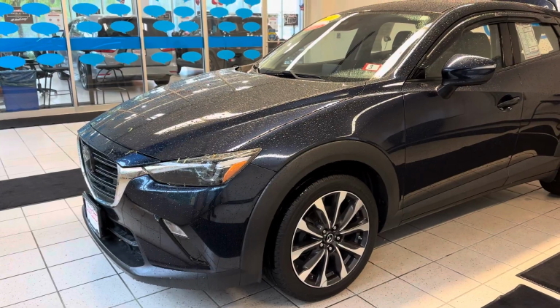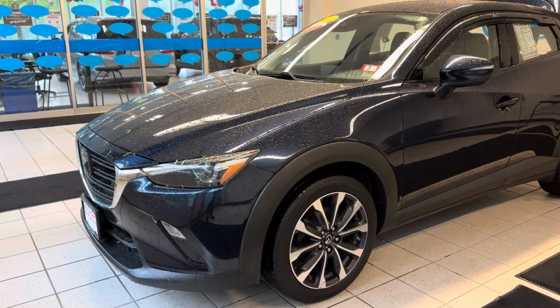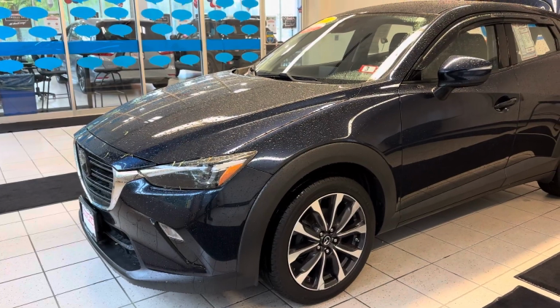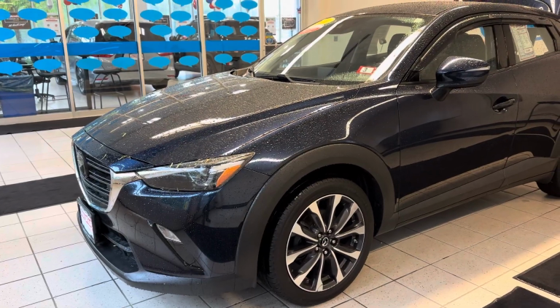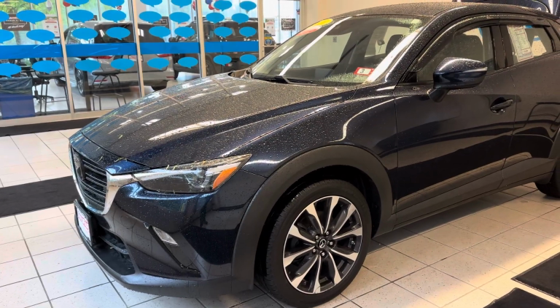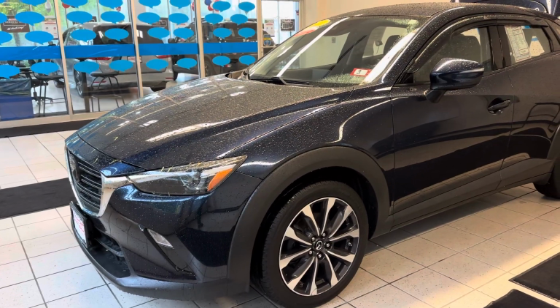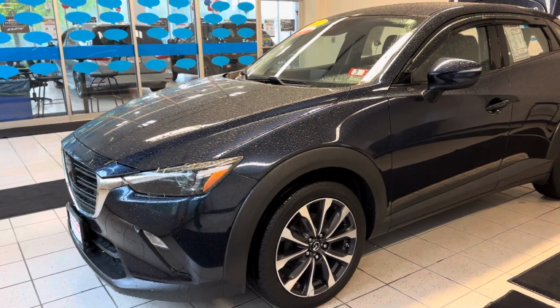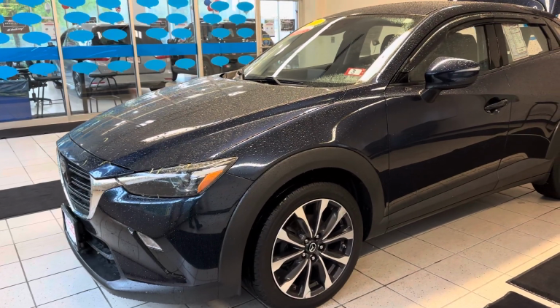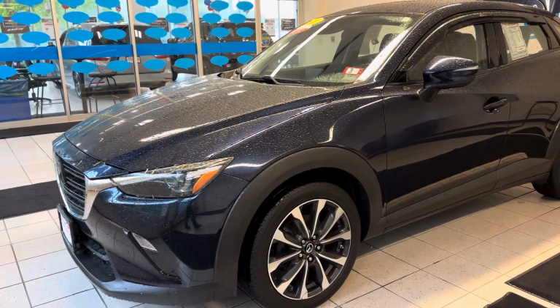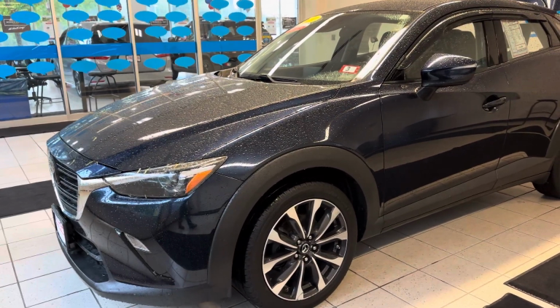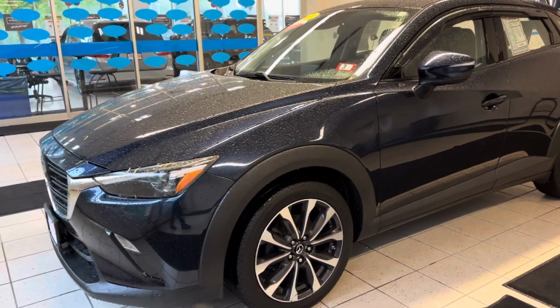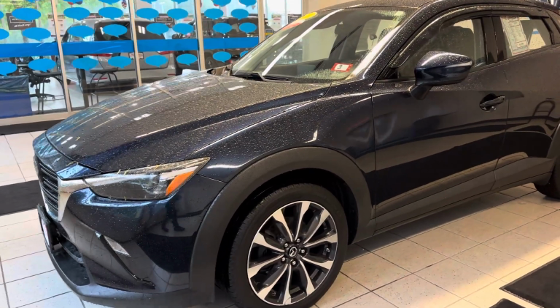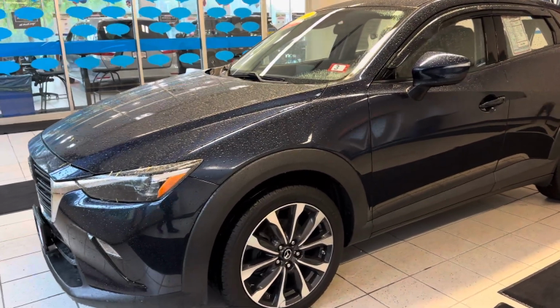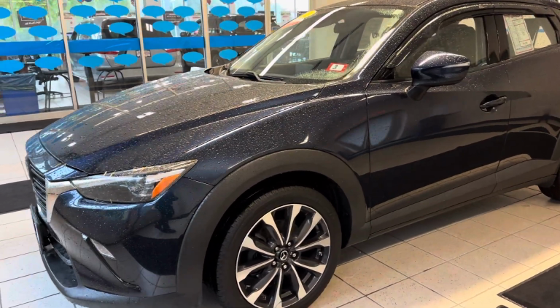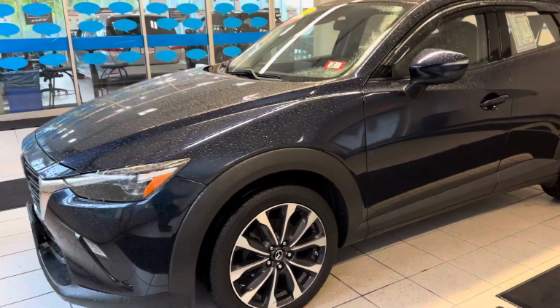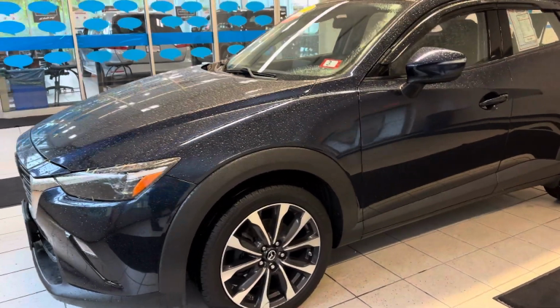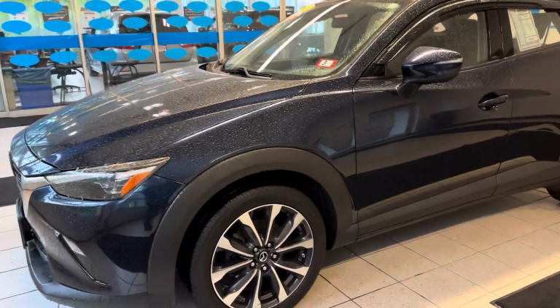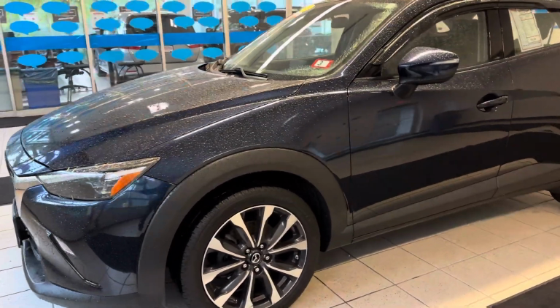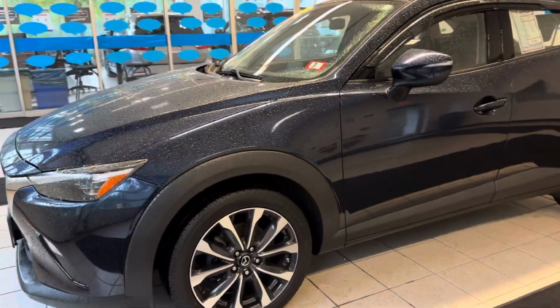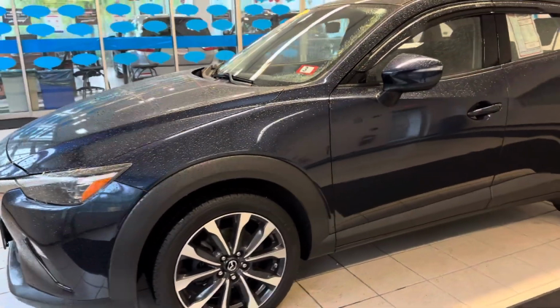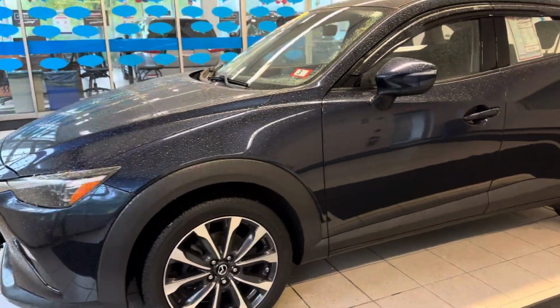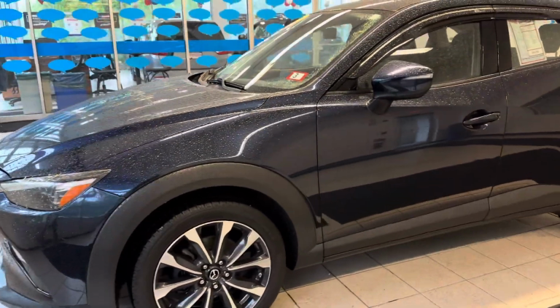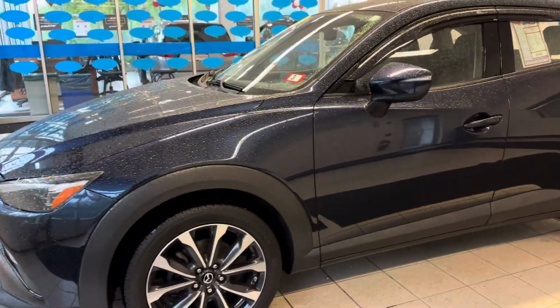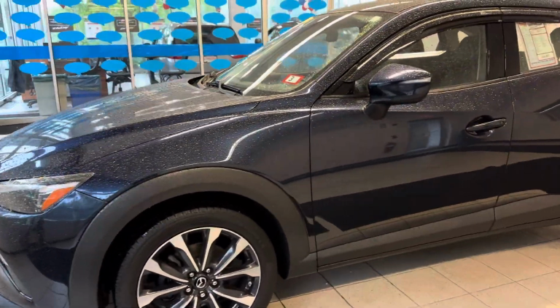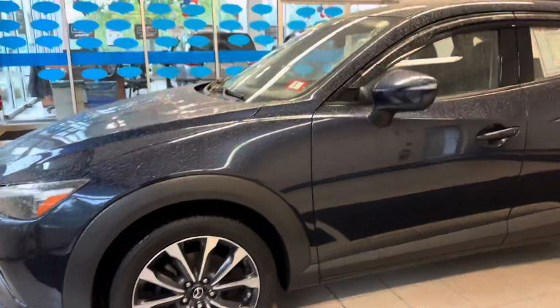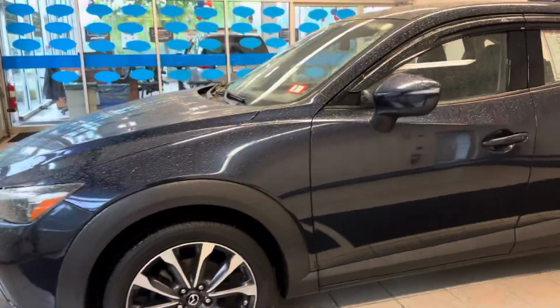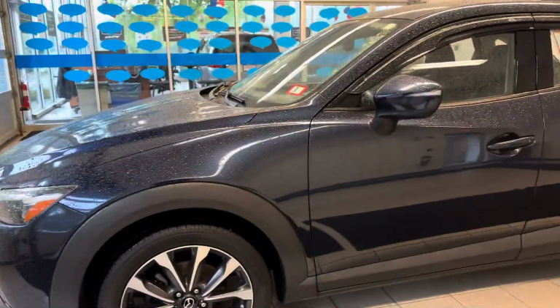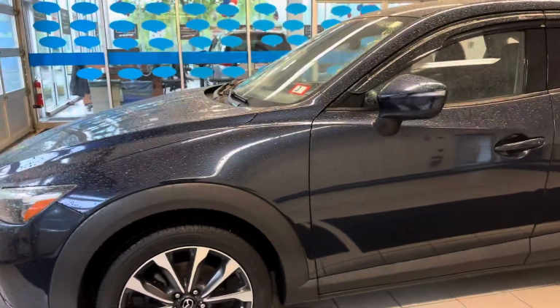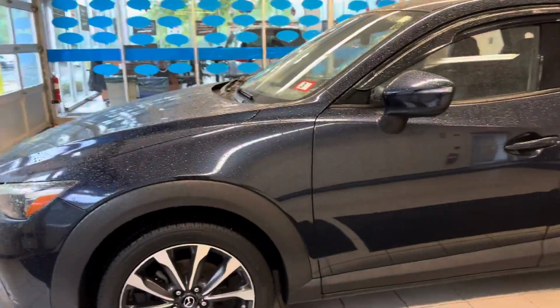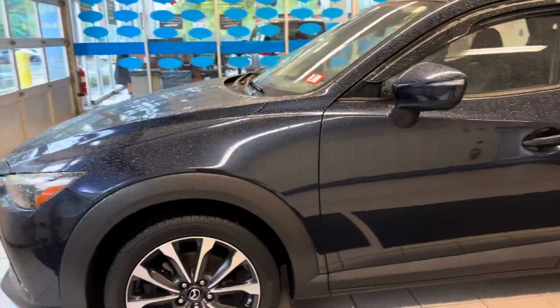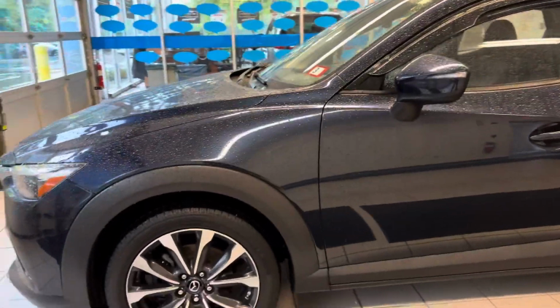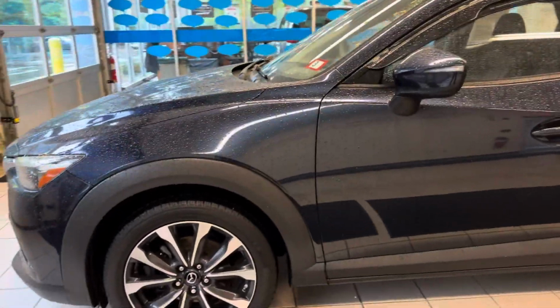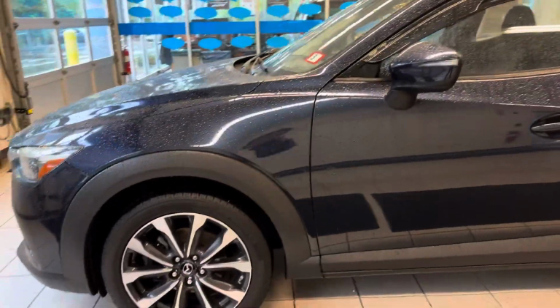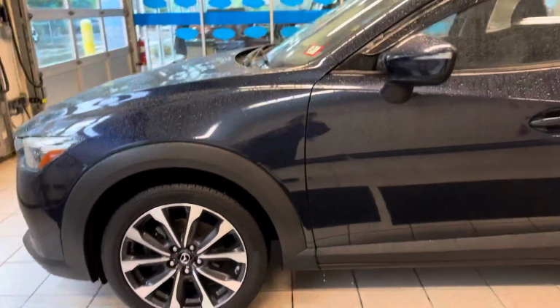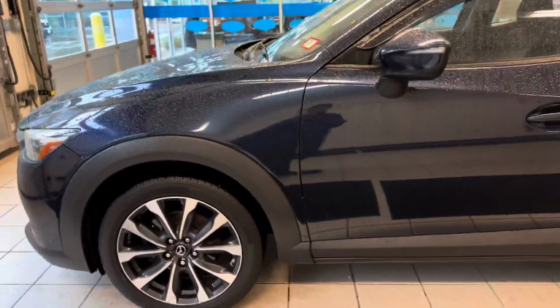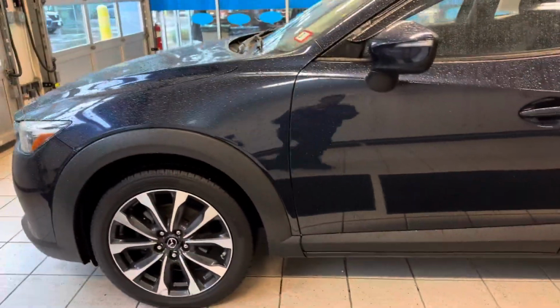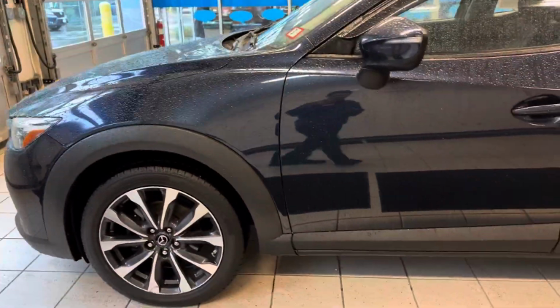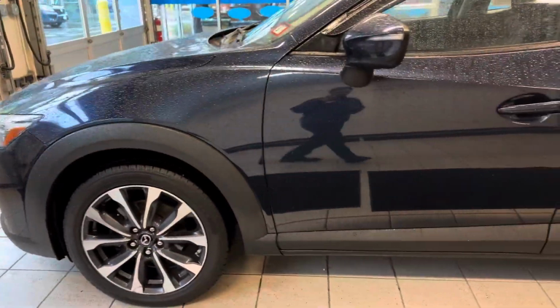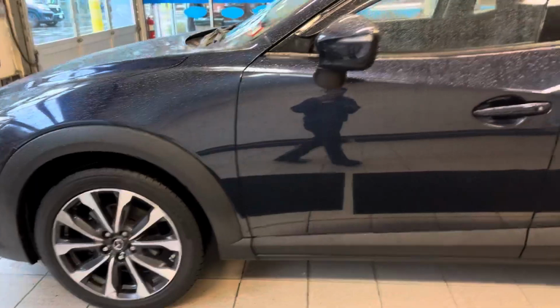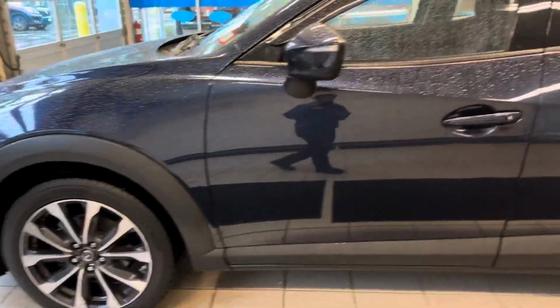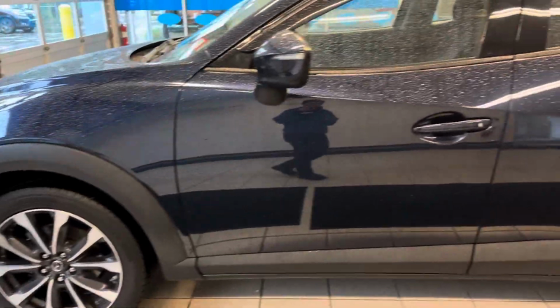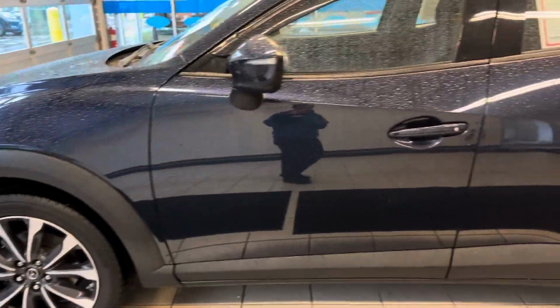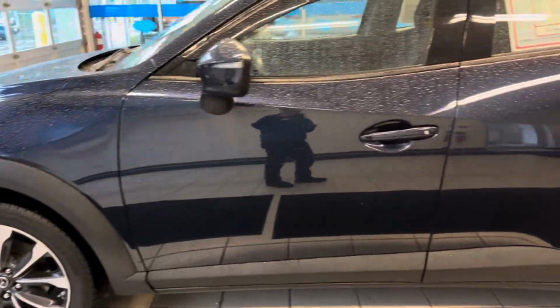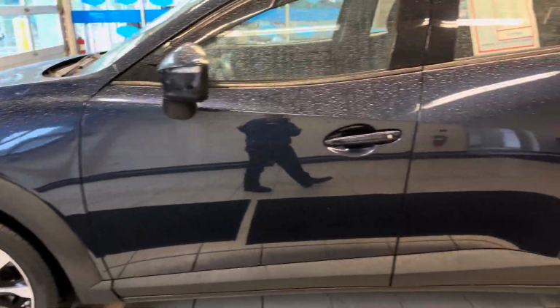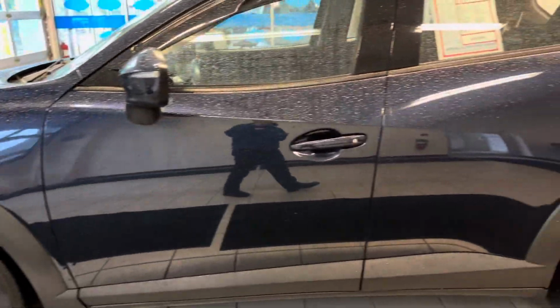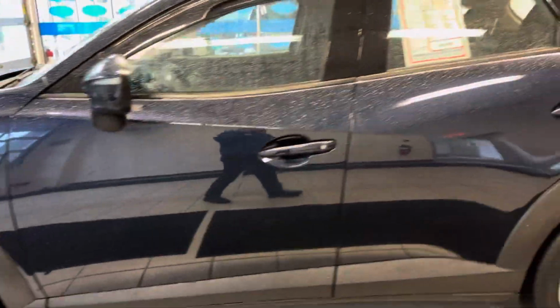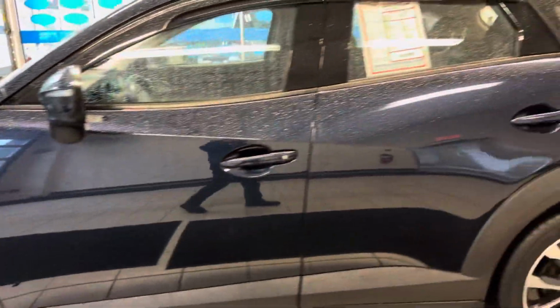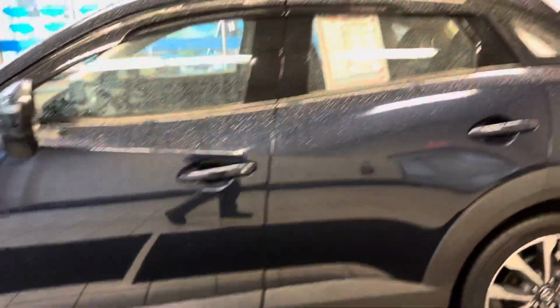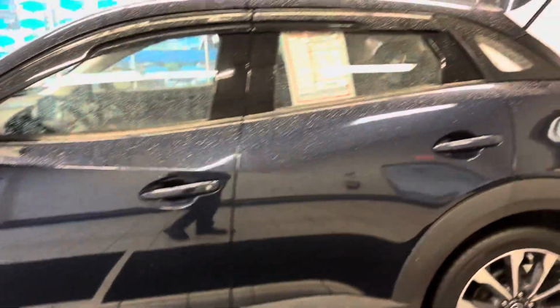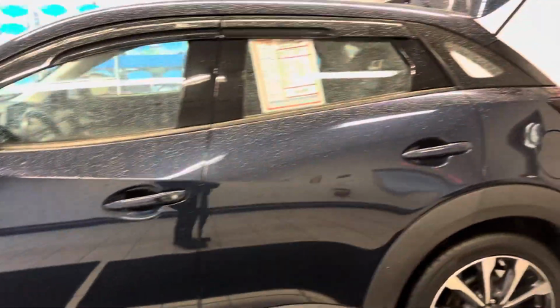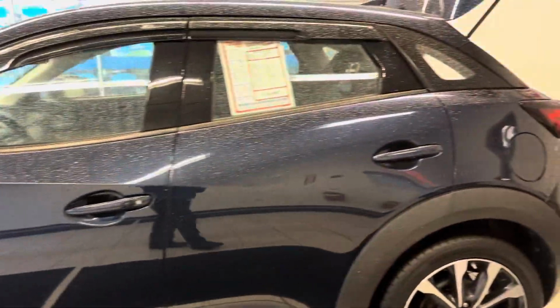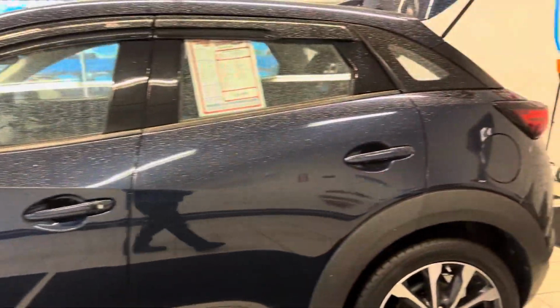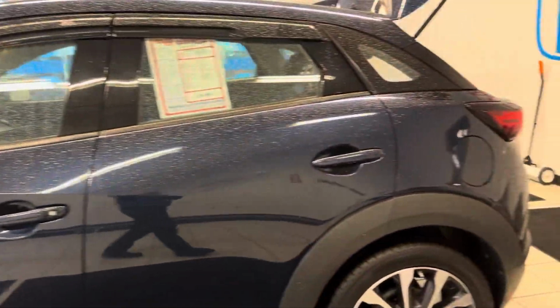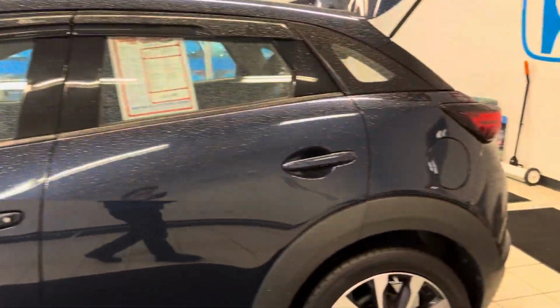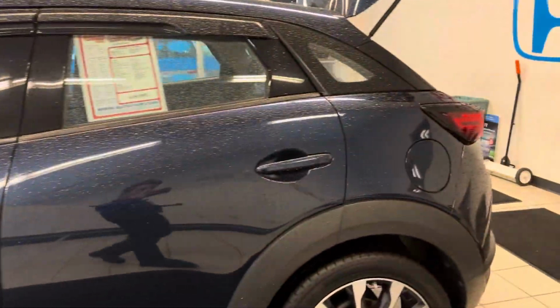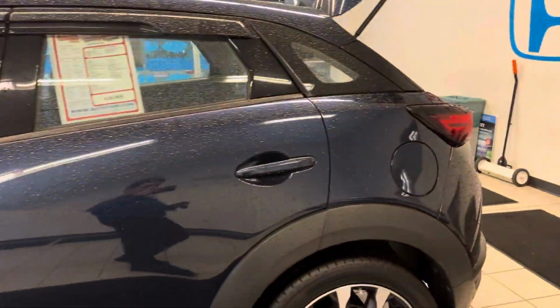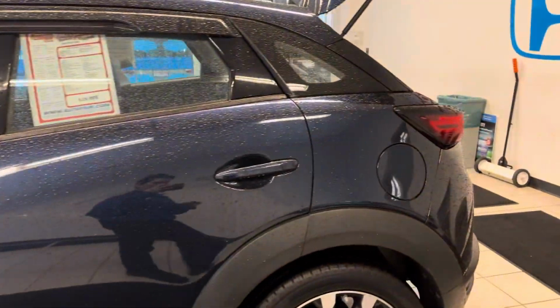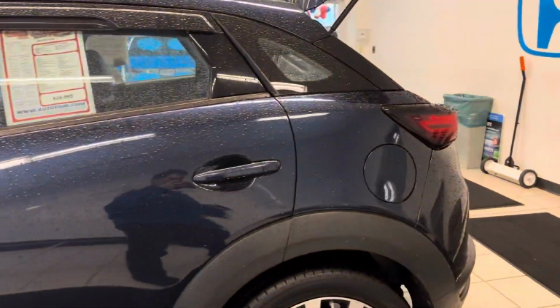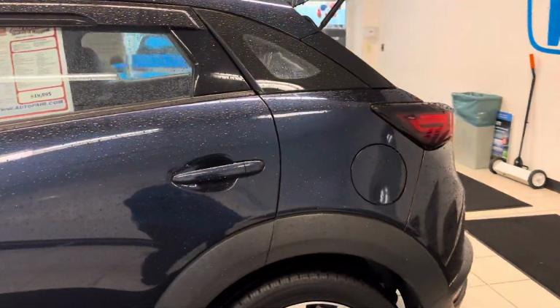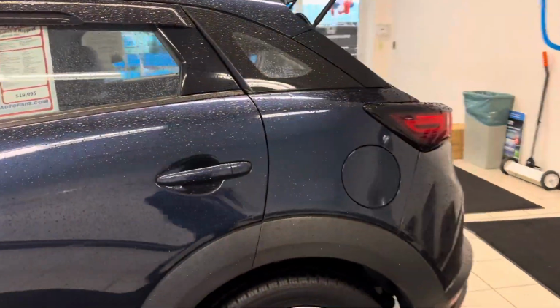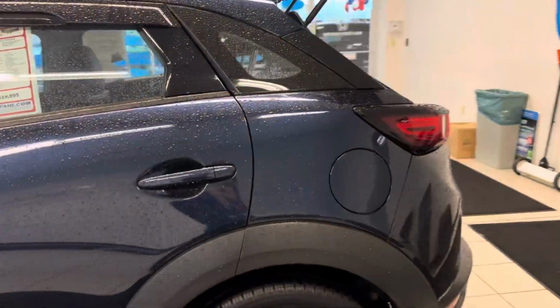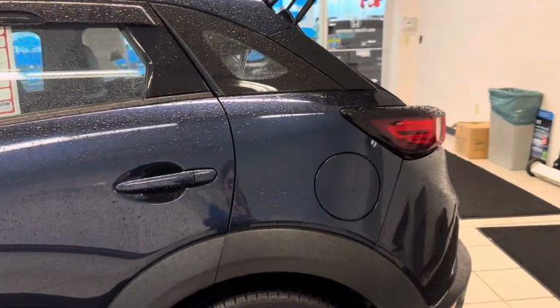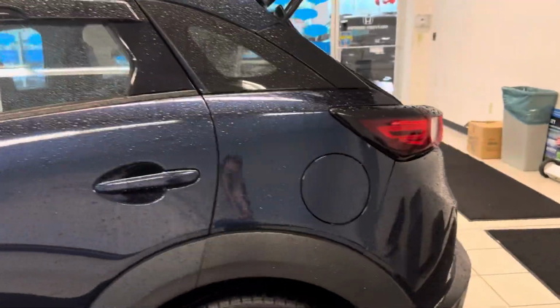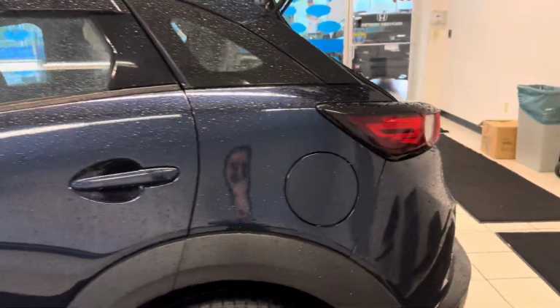Hi Melissa, it's Elizabeth at AutoFair Honda. I have the 2019 Mazda CX-3 here for you today.